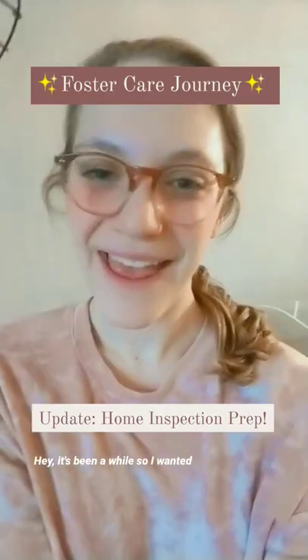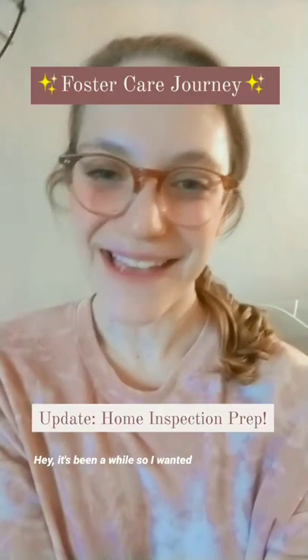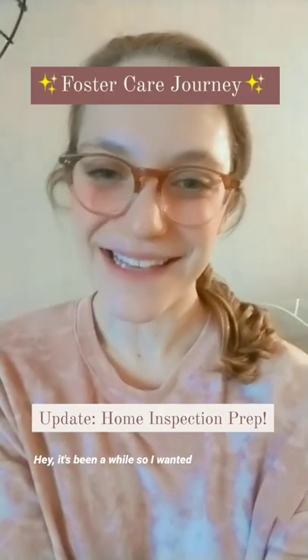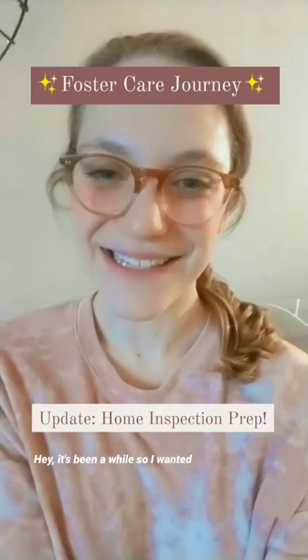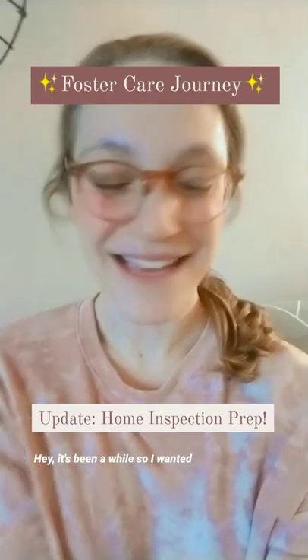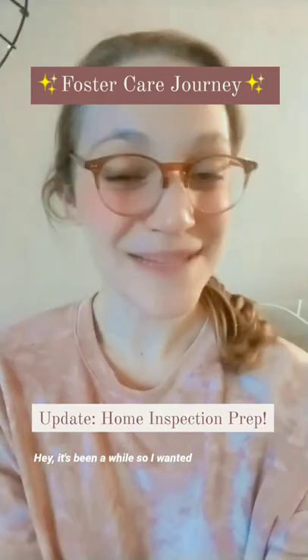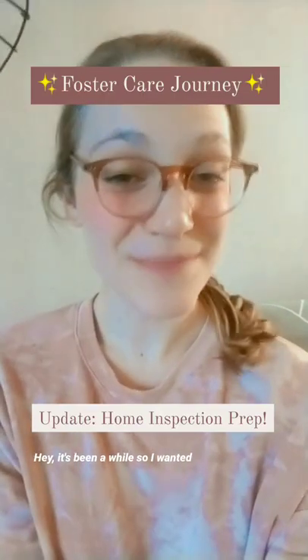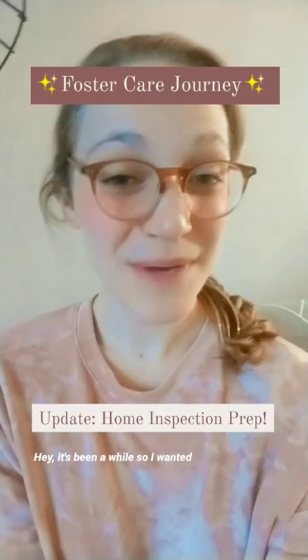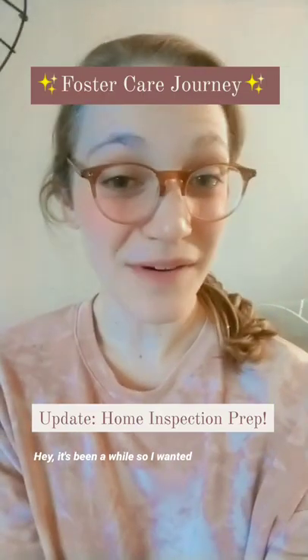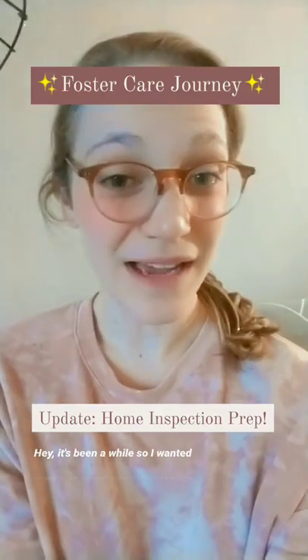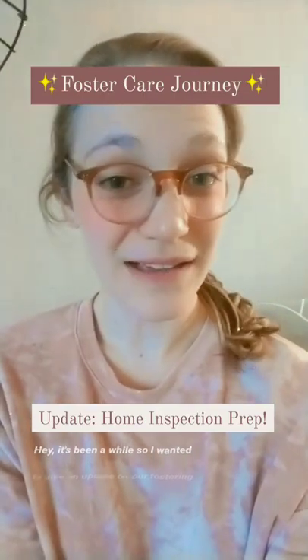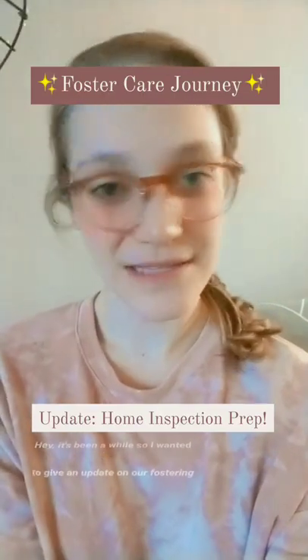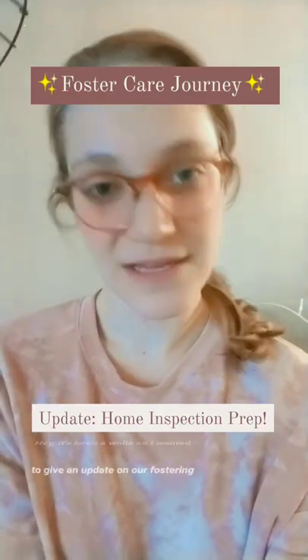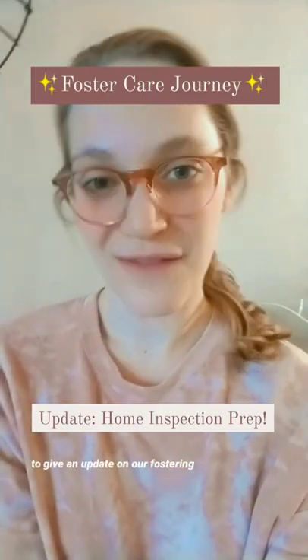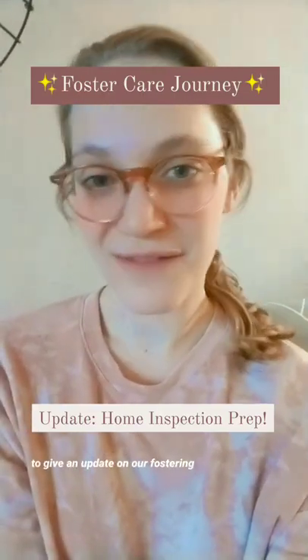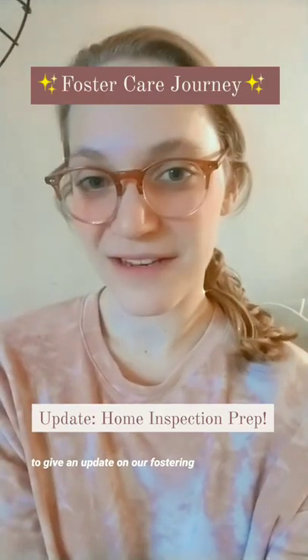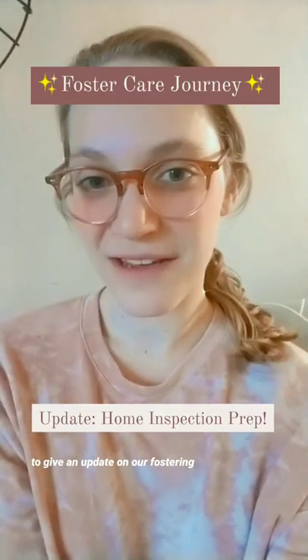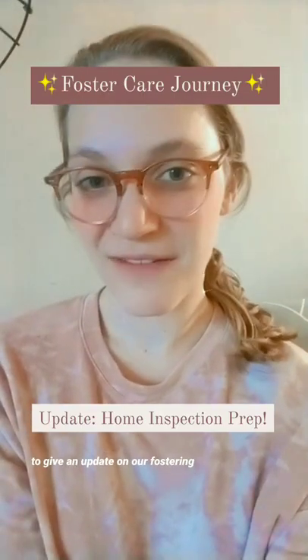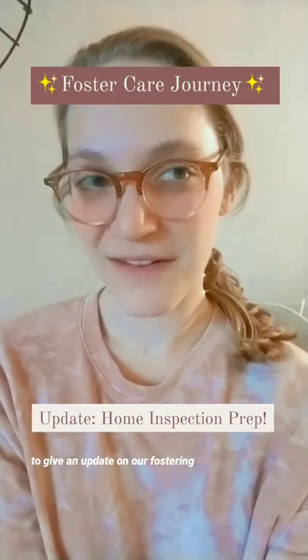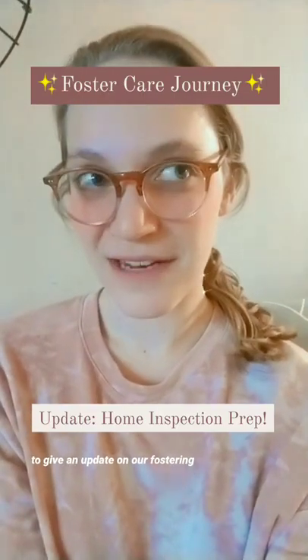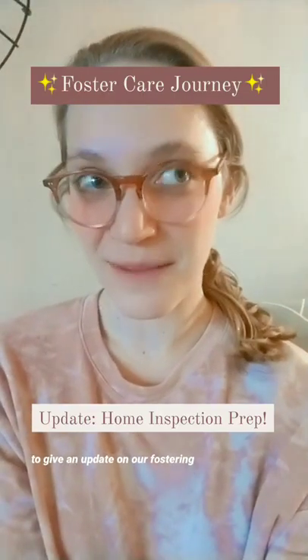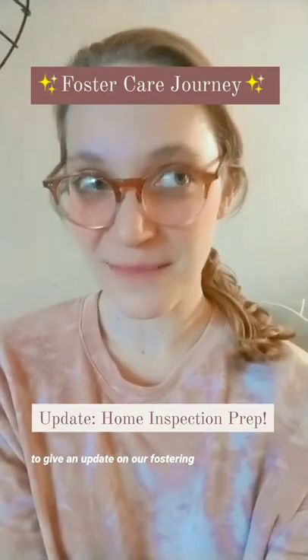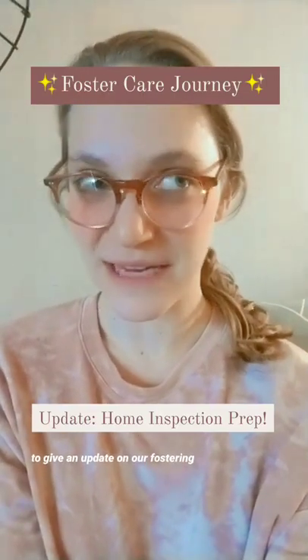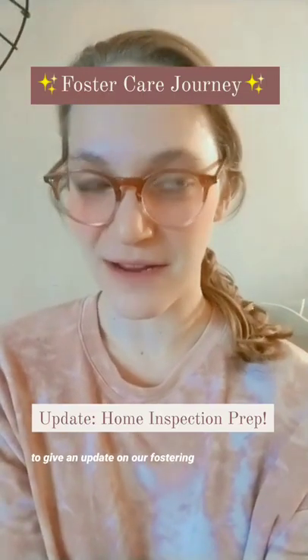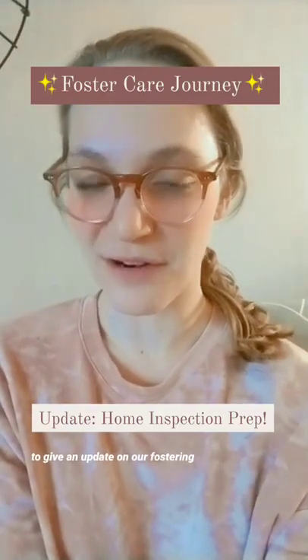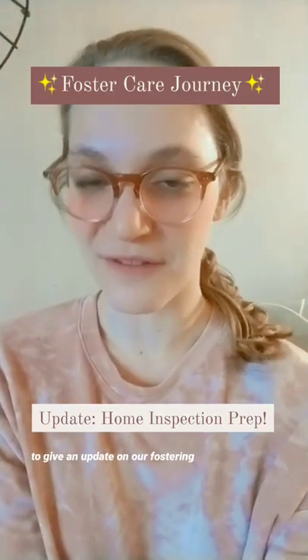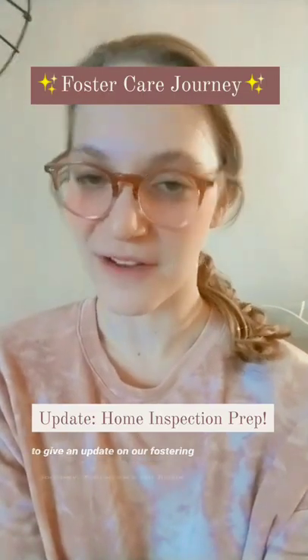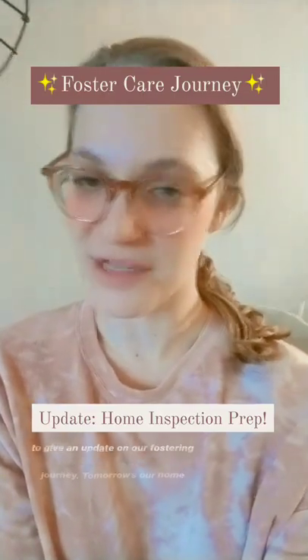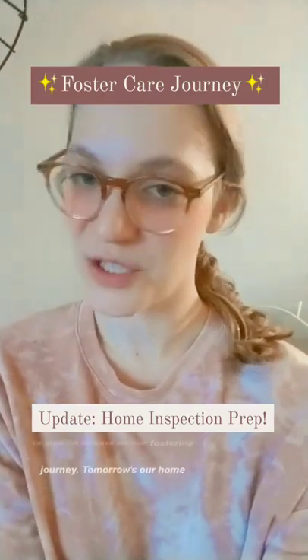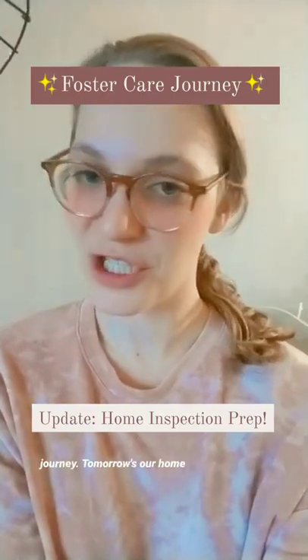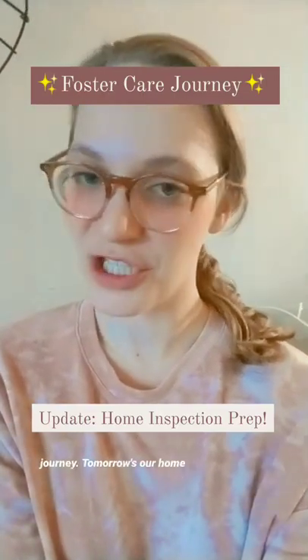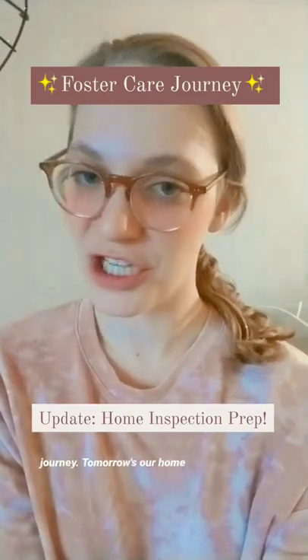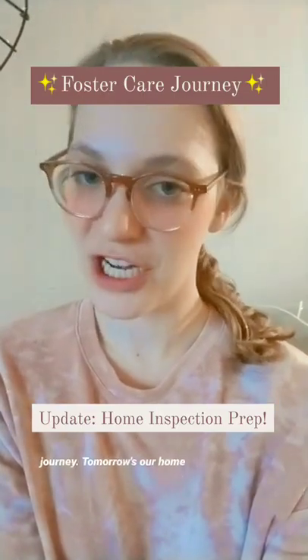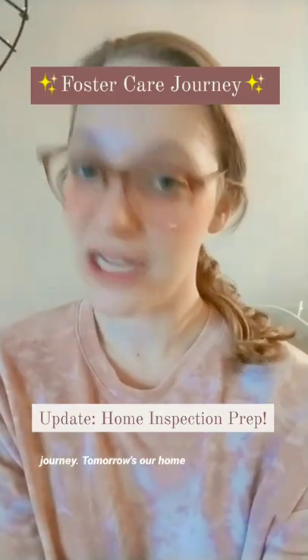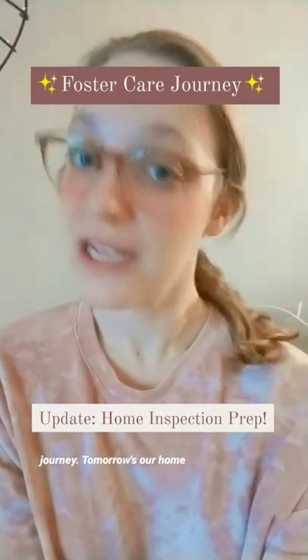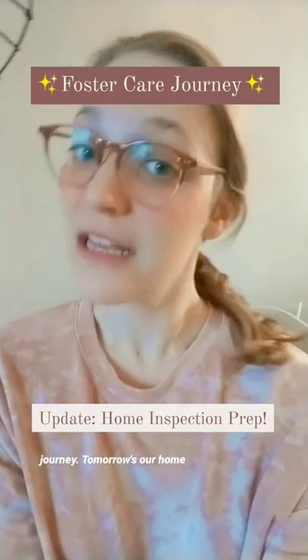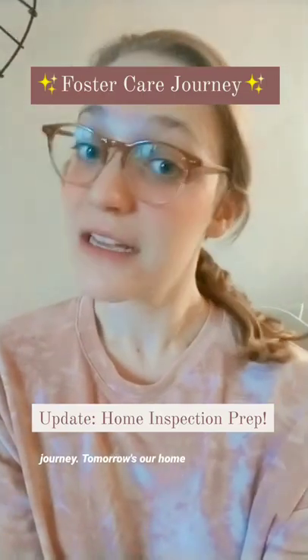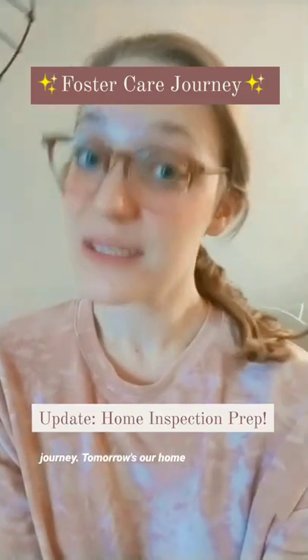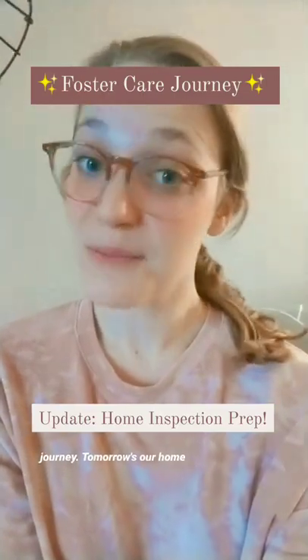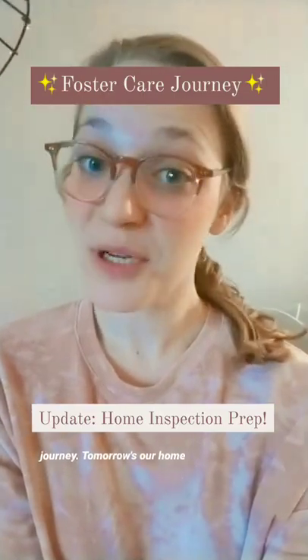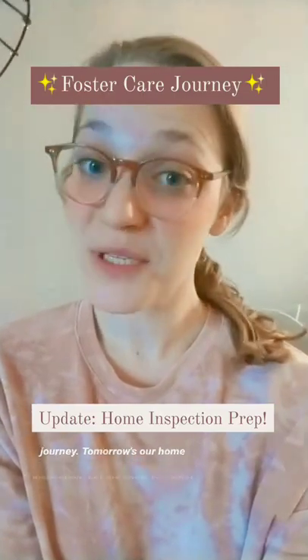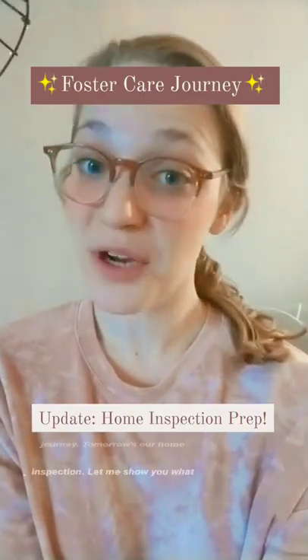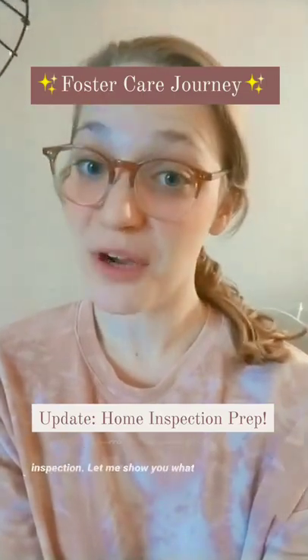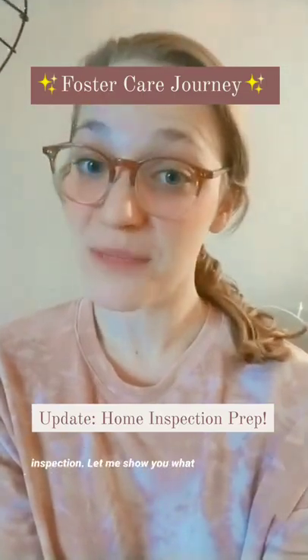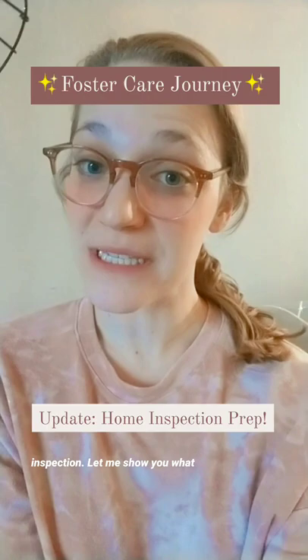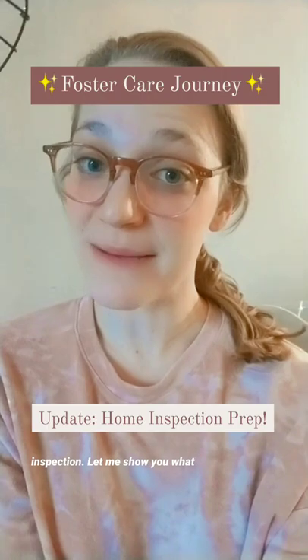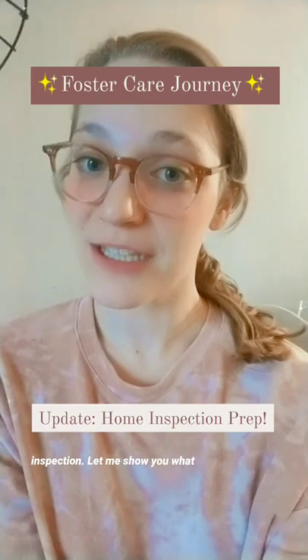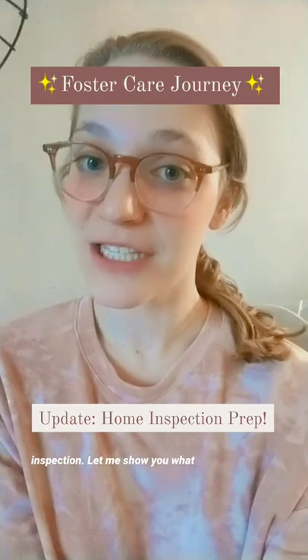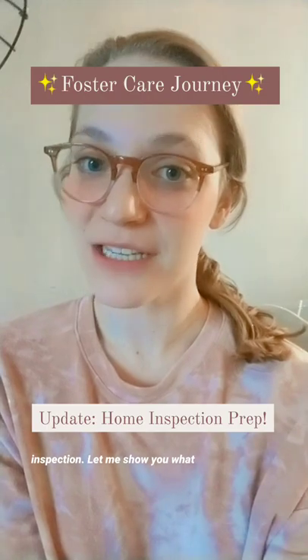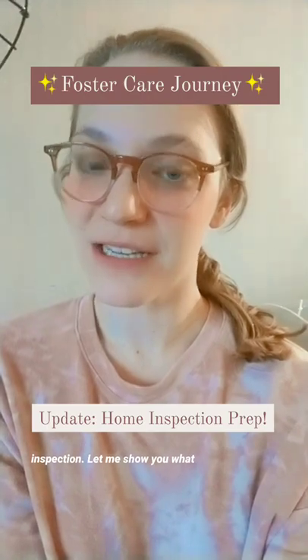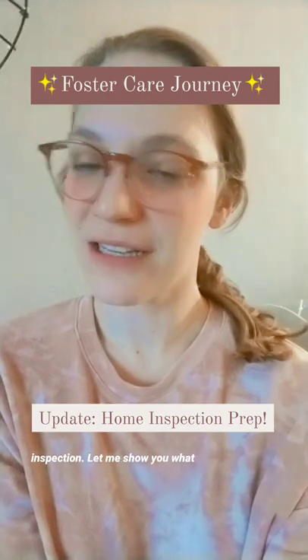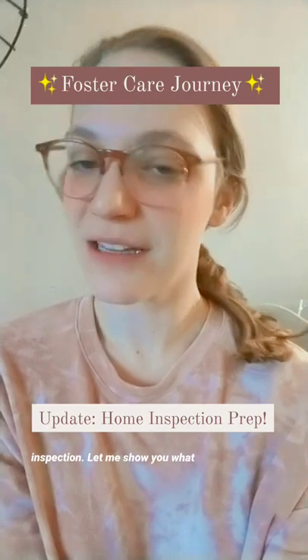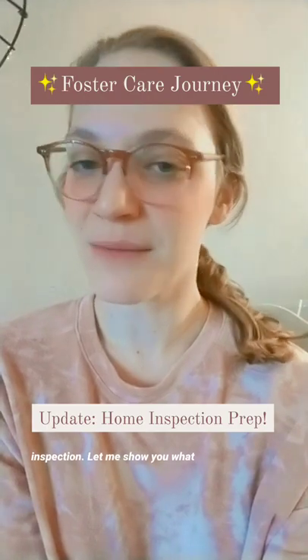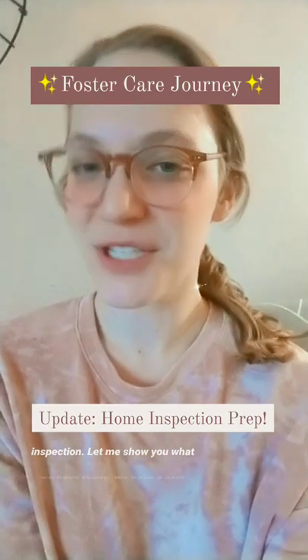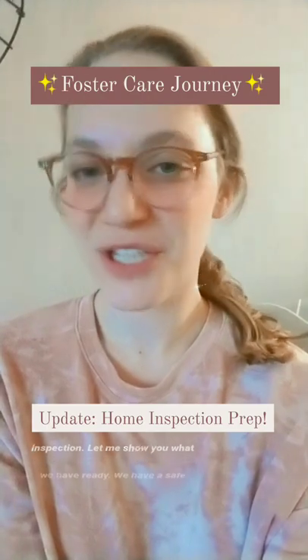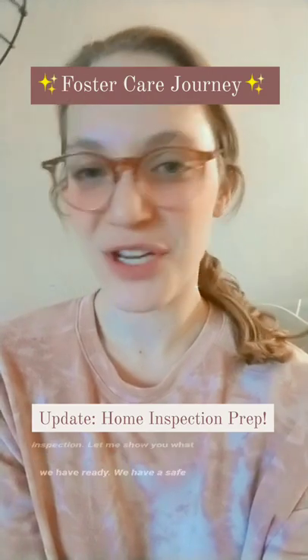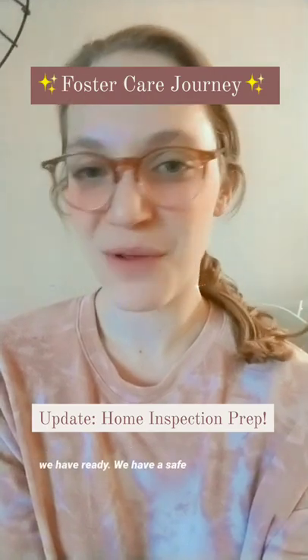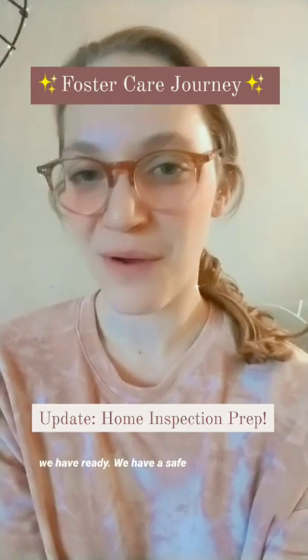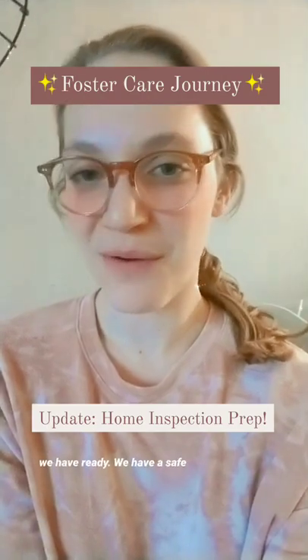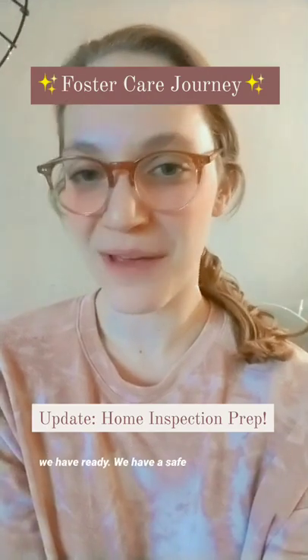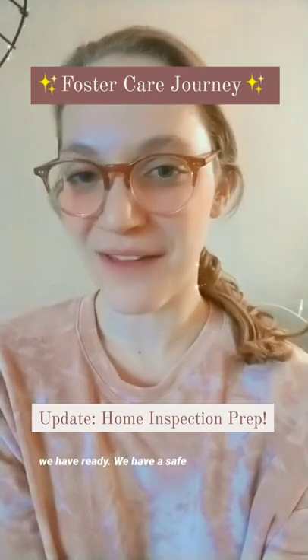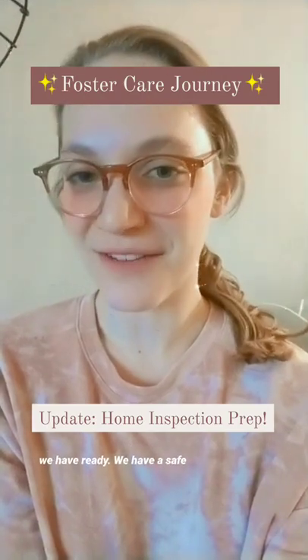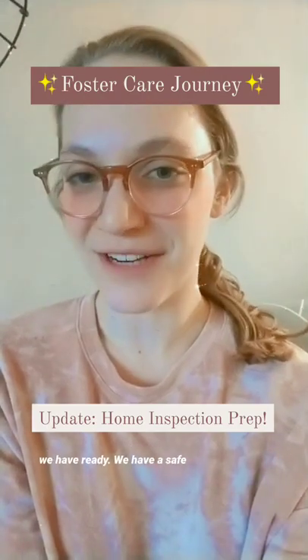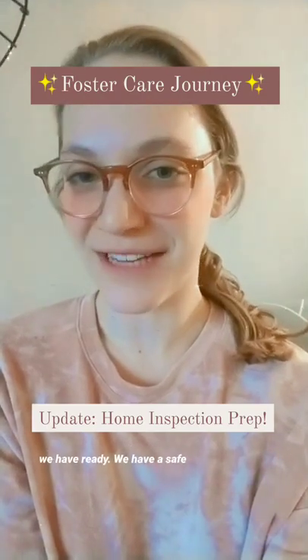Hey! It's been a while, so I wanted to give an update on our fostering journey. Tomorrow's our home inspection. Let me show you what we have ready.